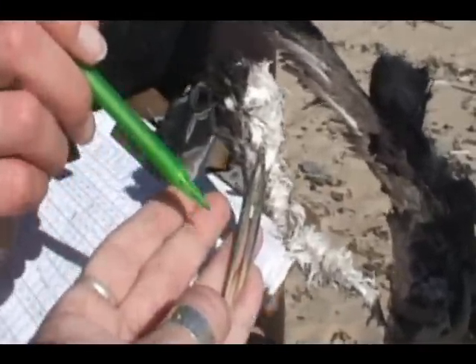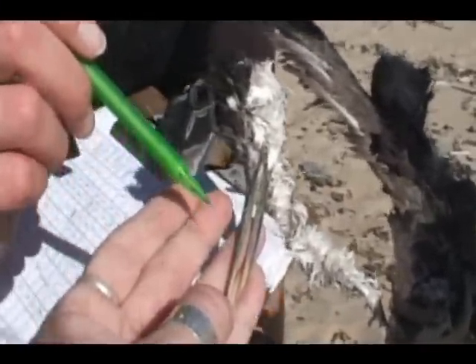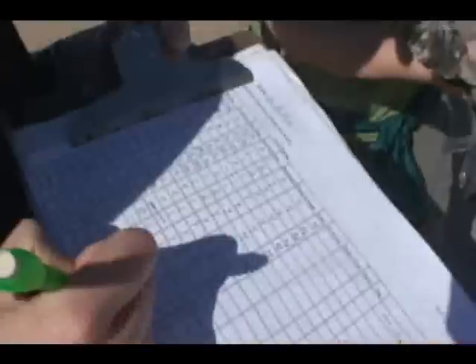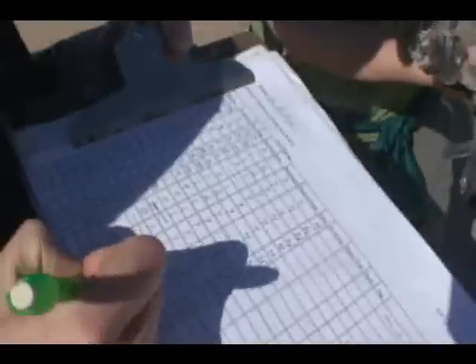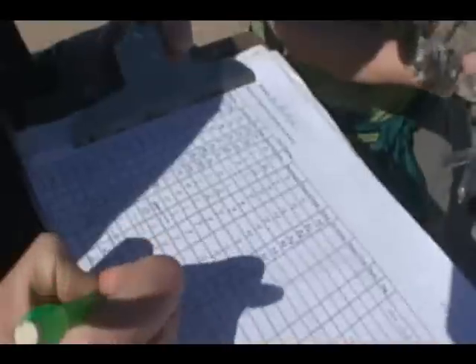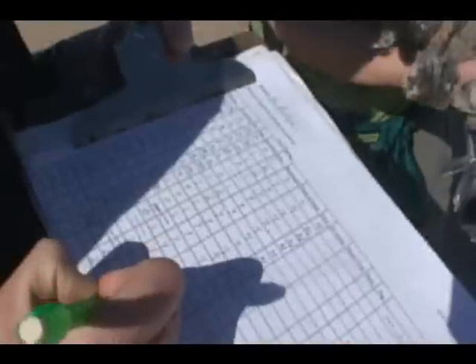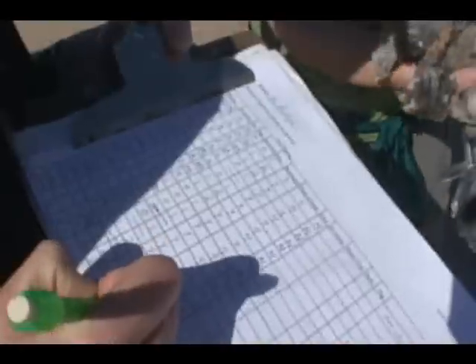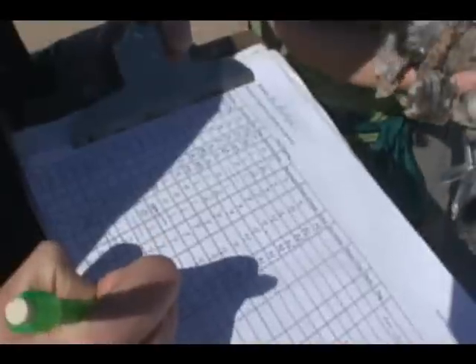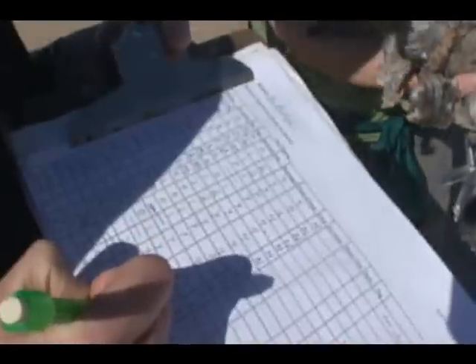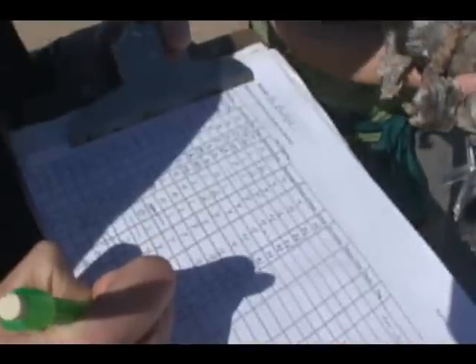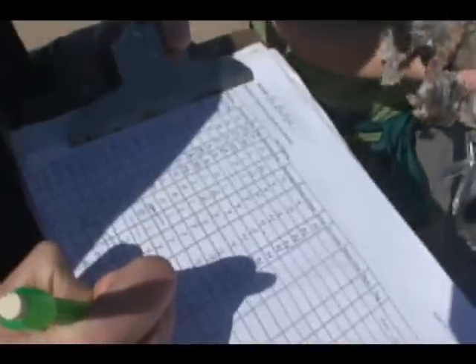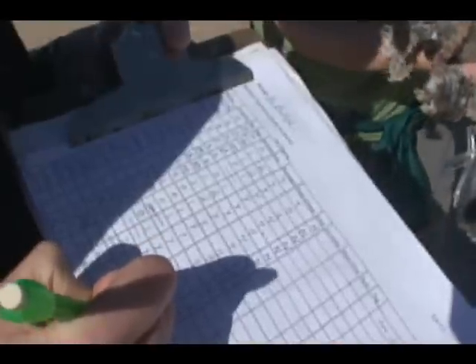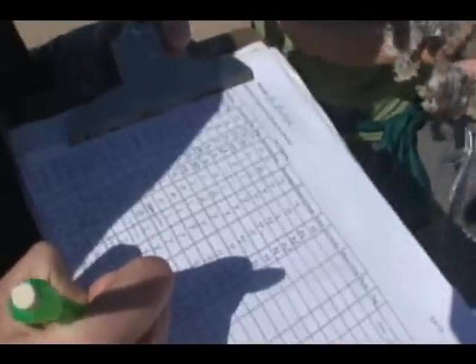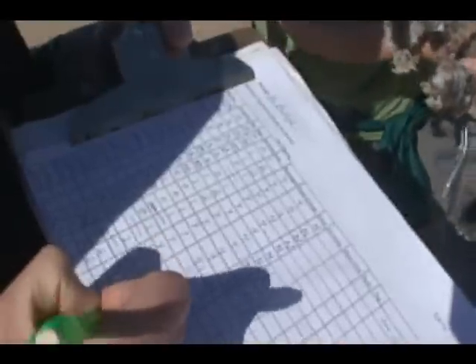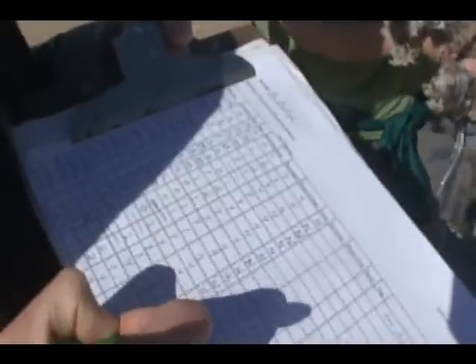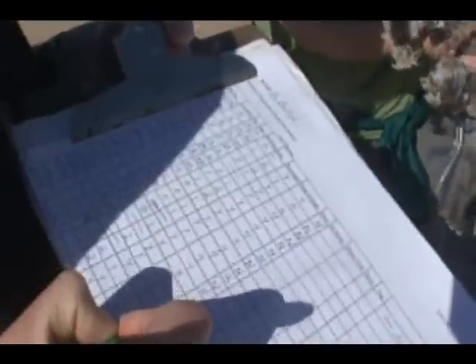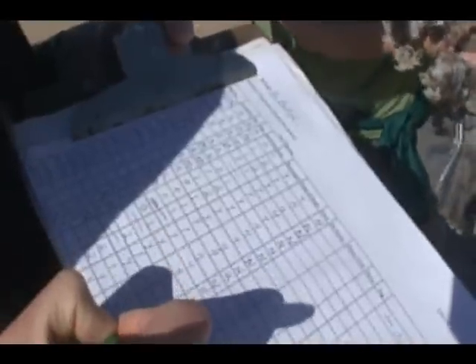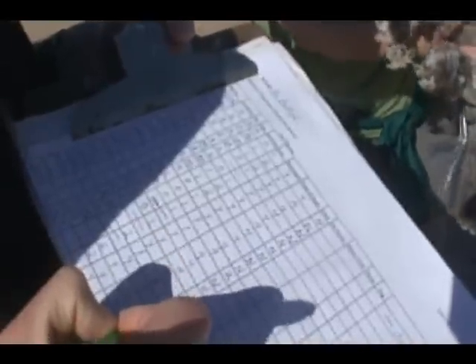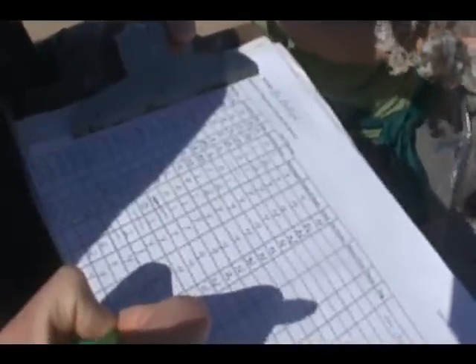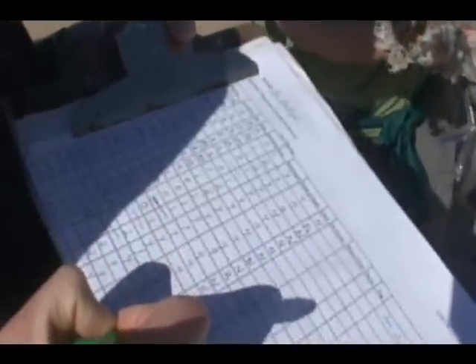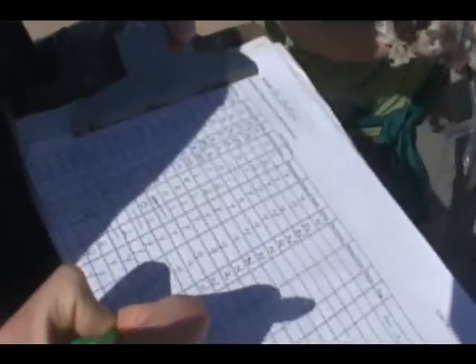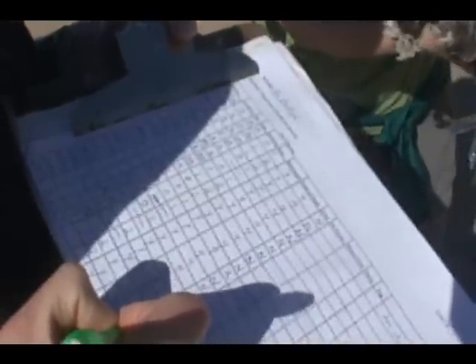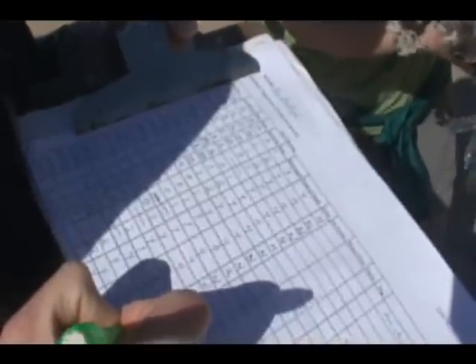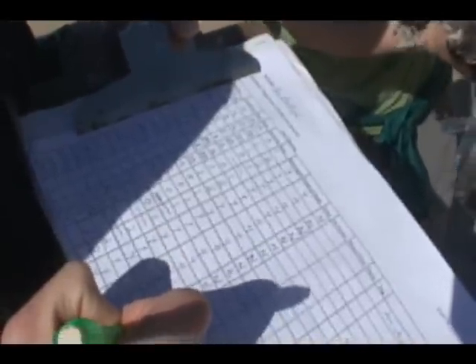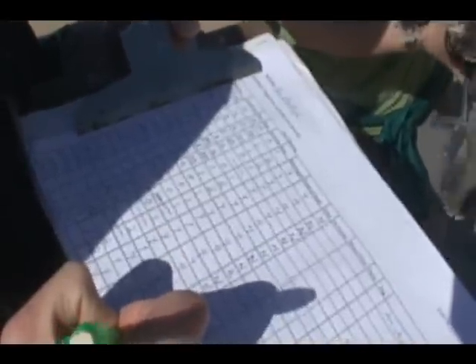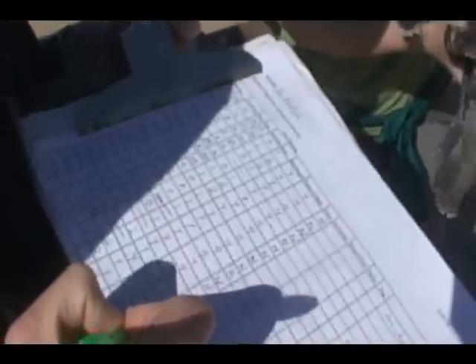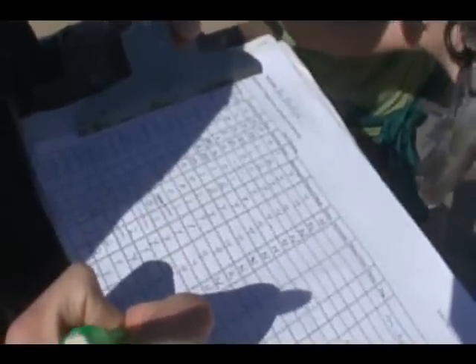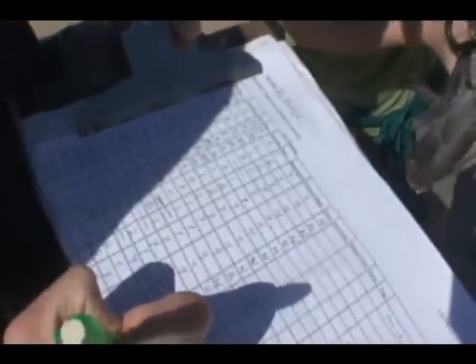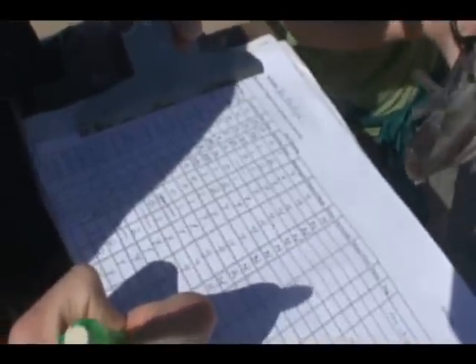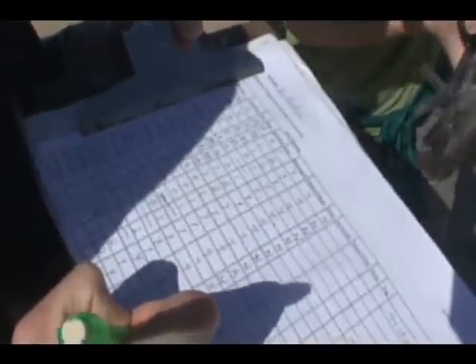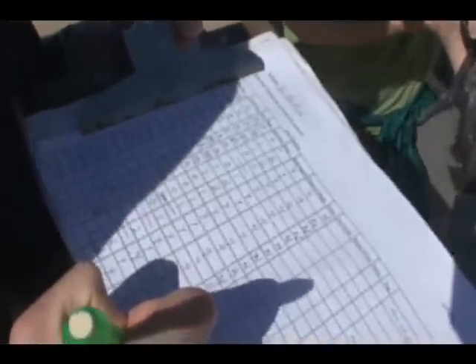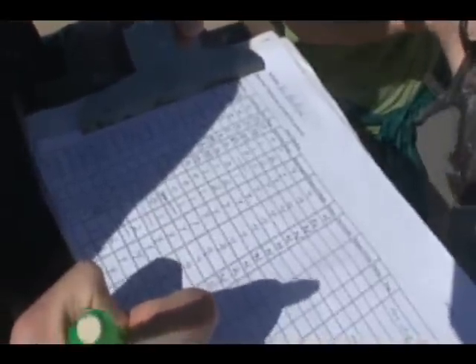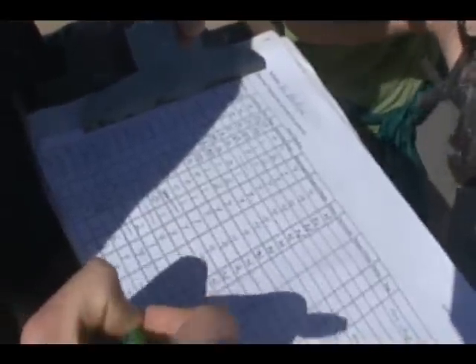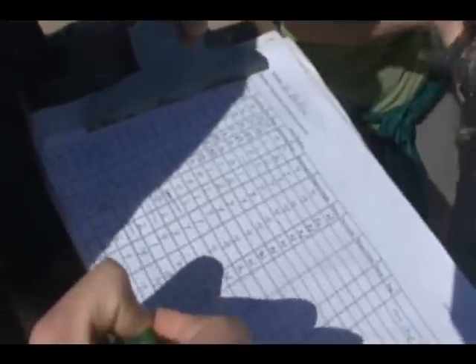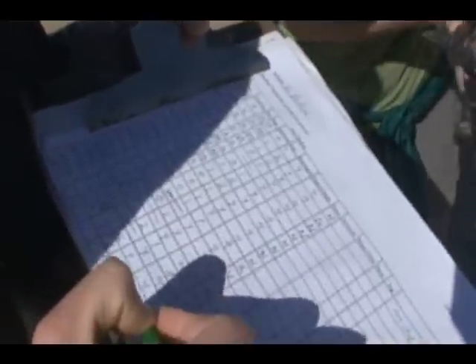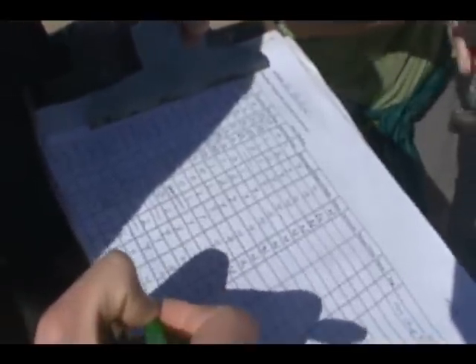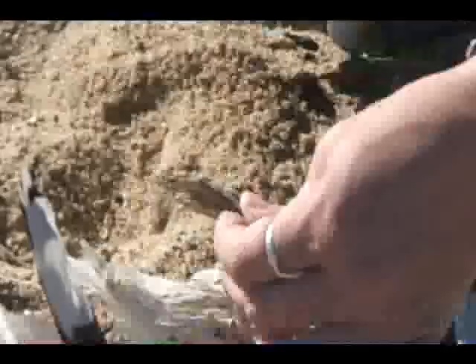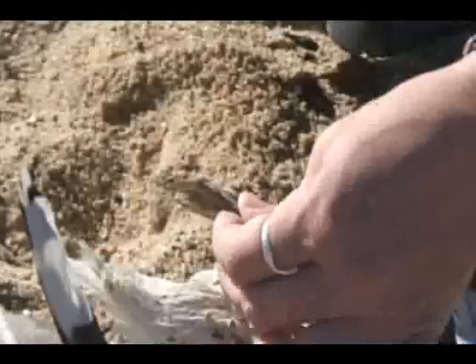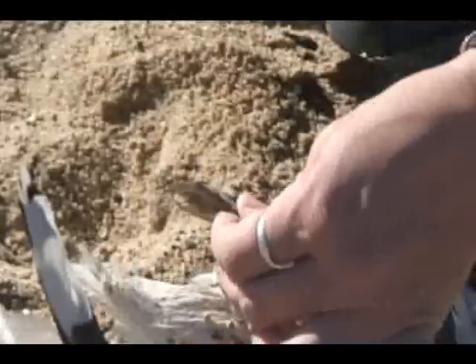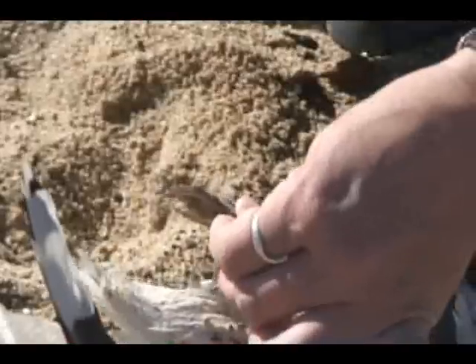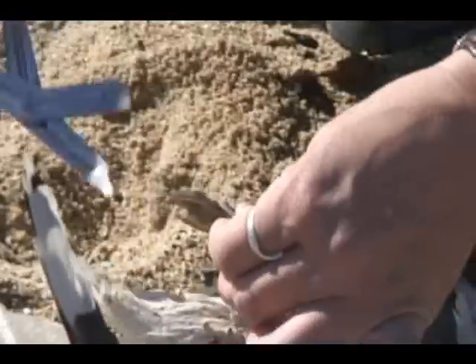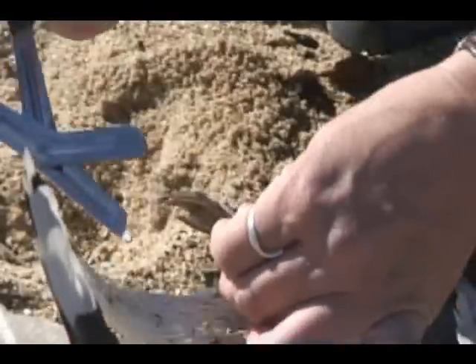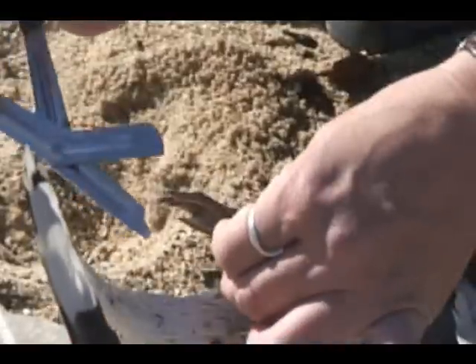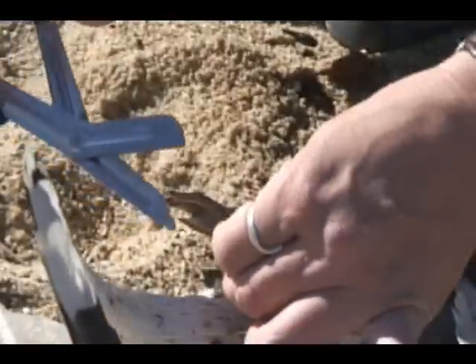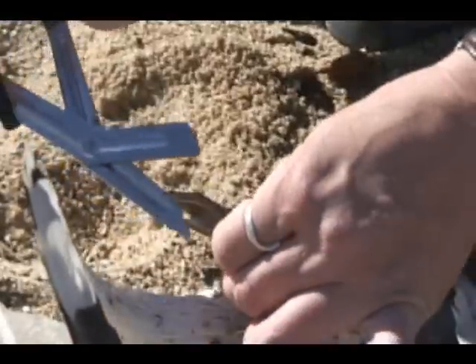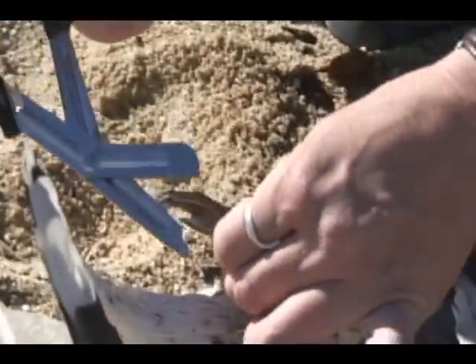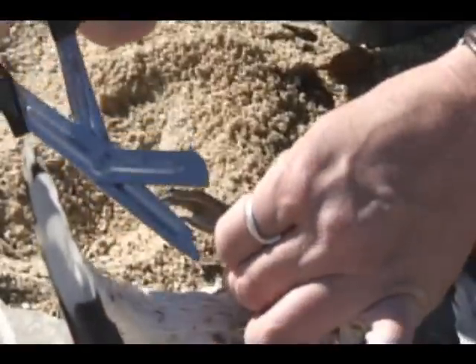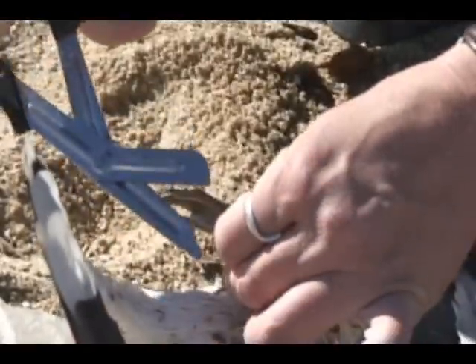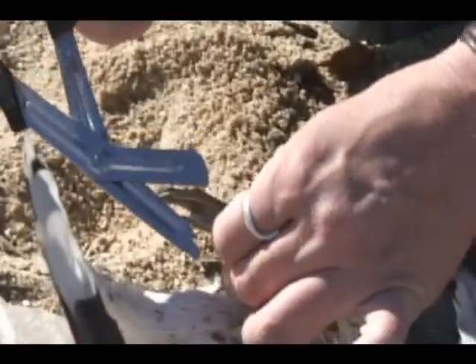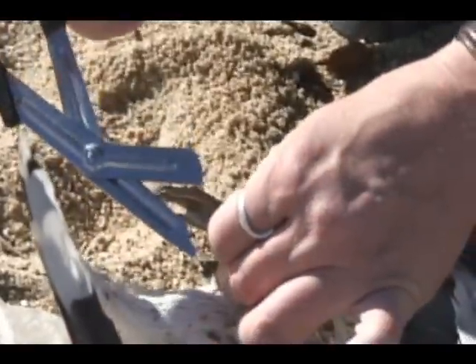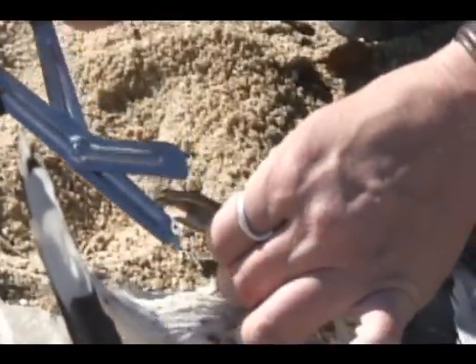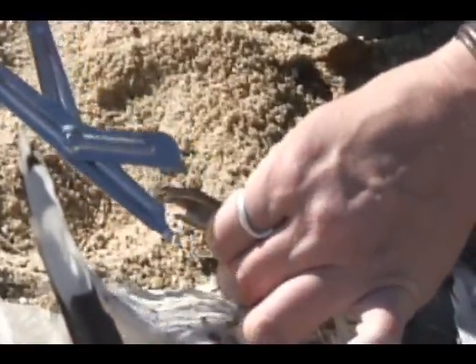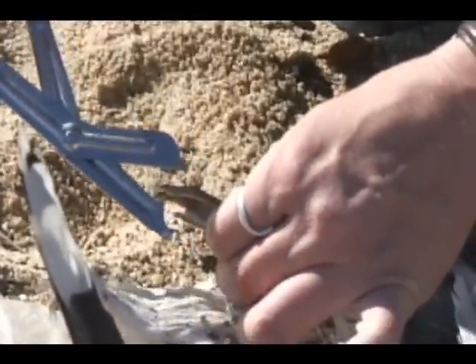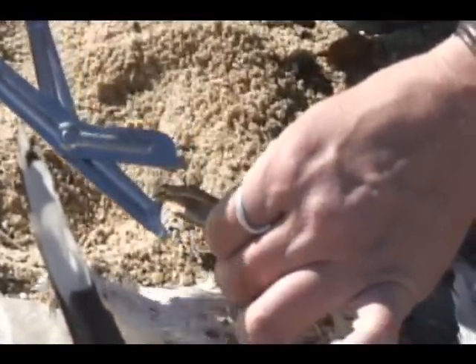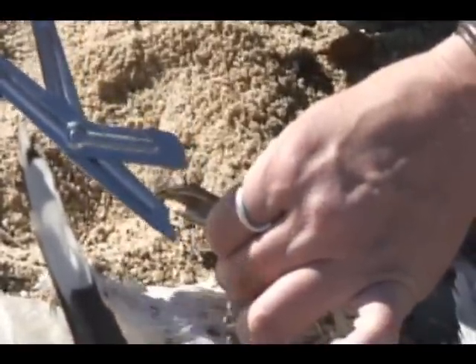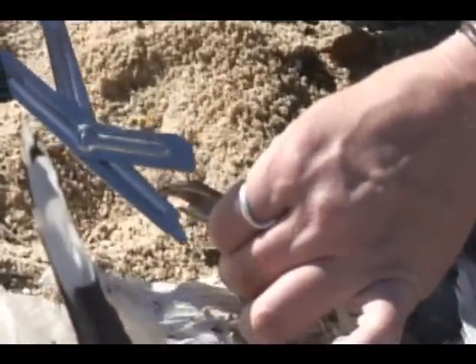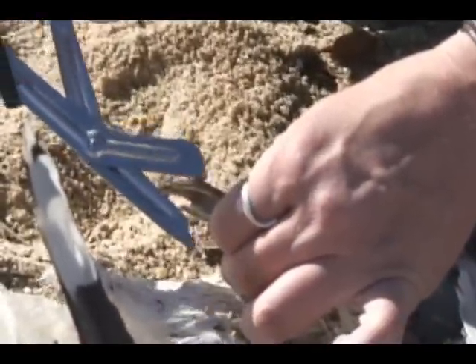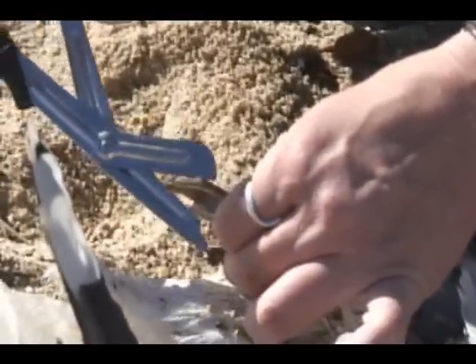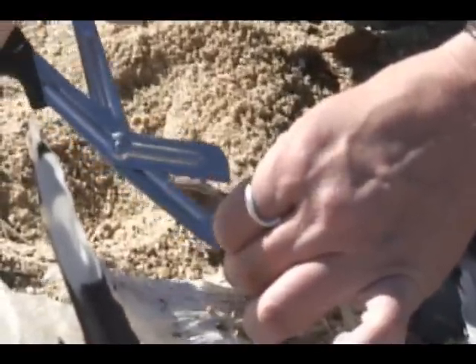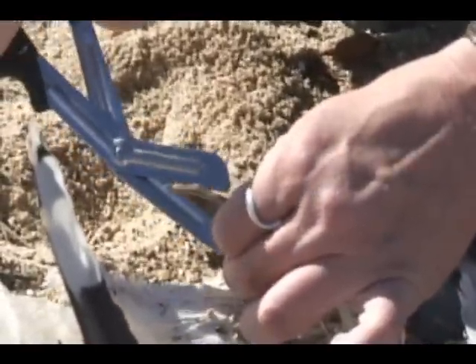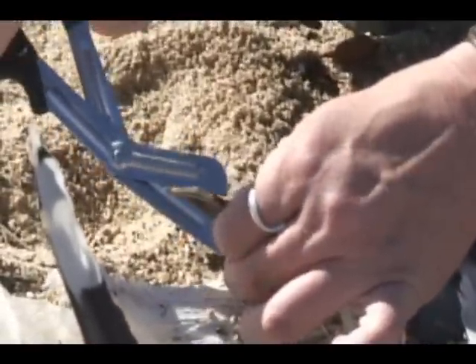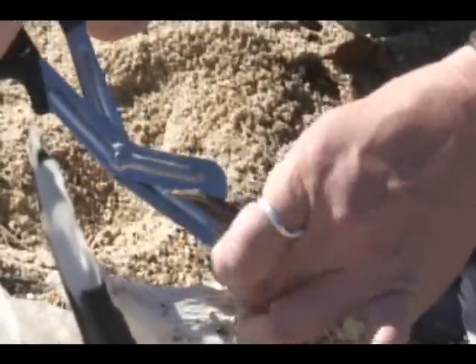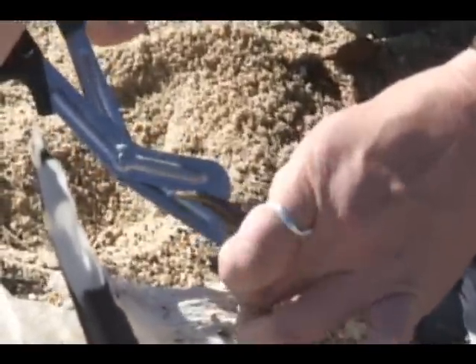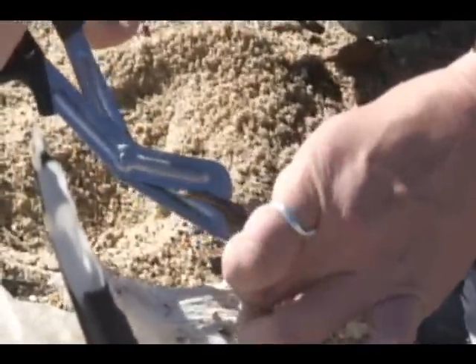The bird or mammal is marked each time it's recorded by a volunteer. For birds, one toe is clipped, and the number of previous toes clipped is recorded.